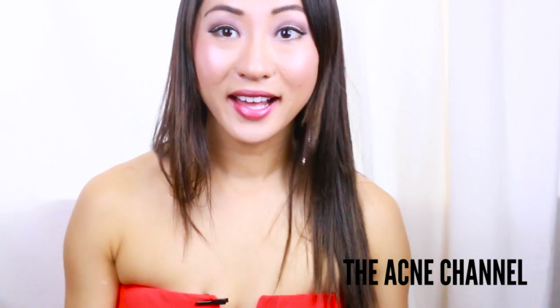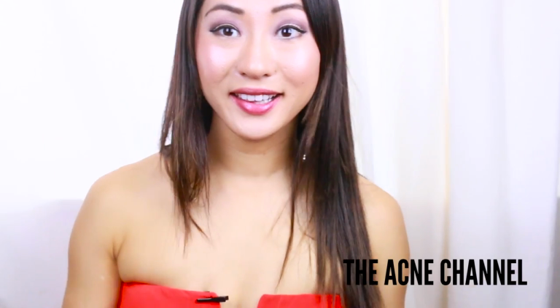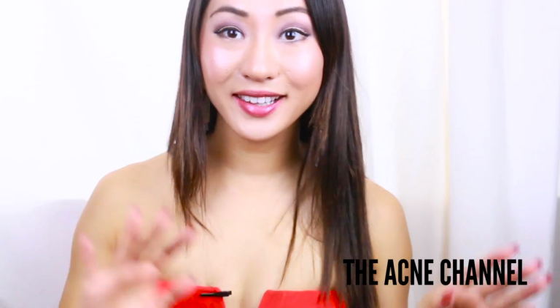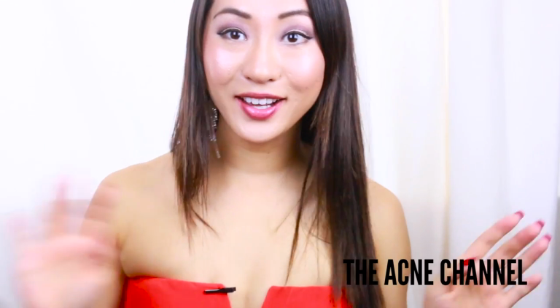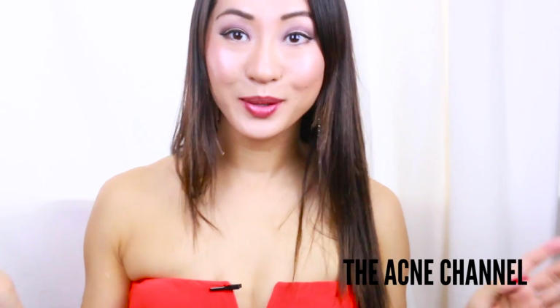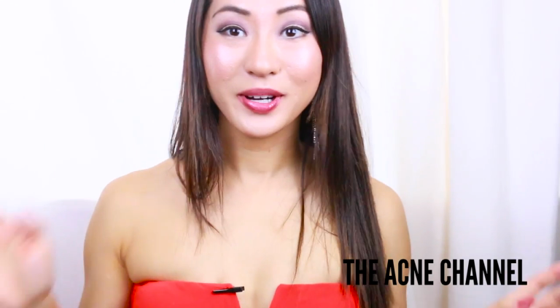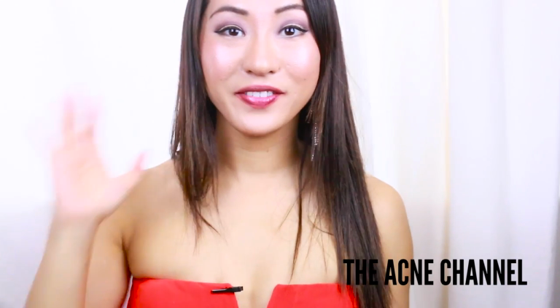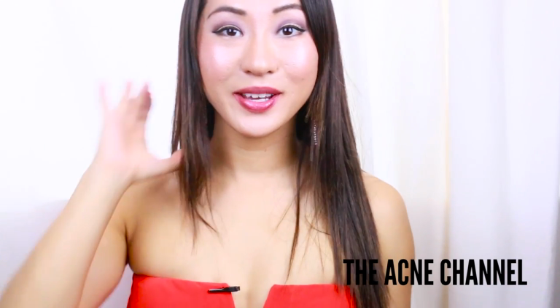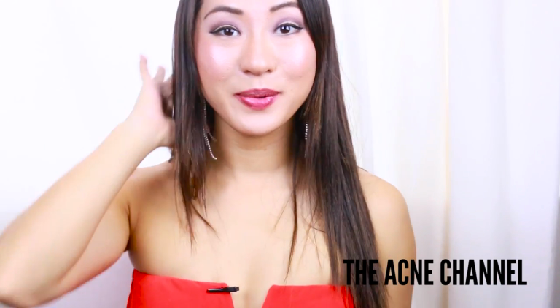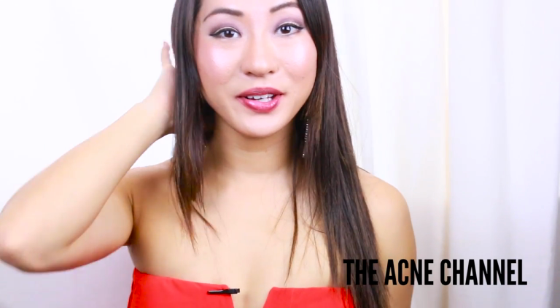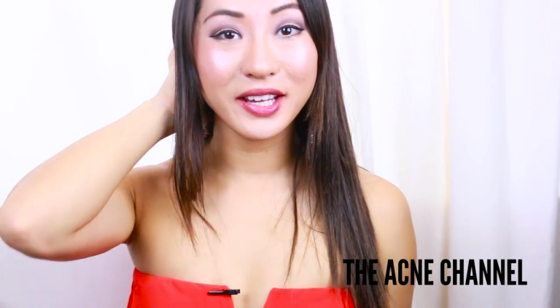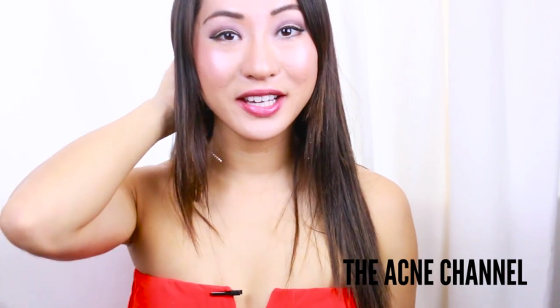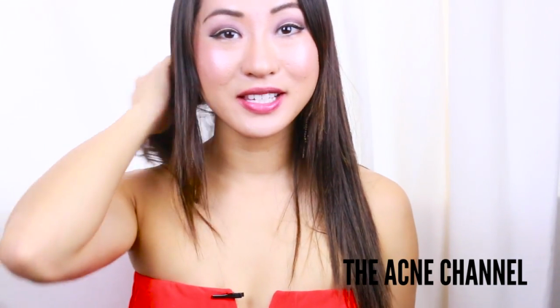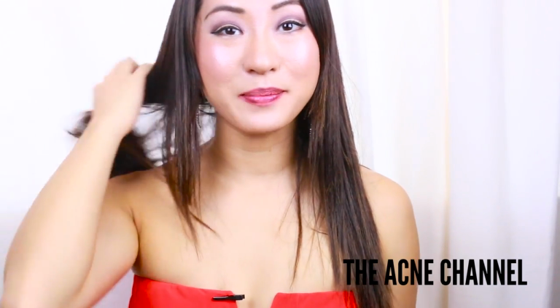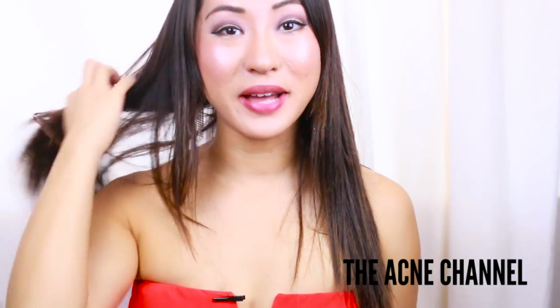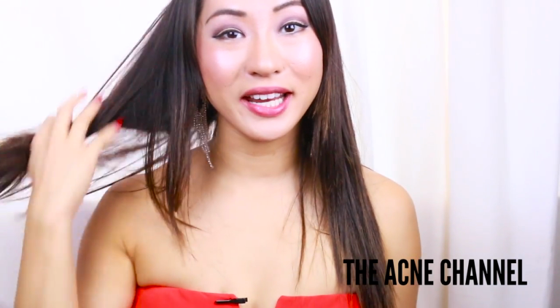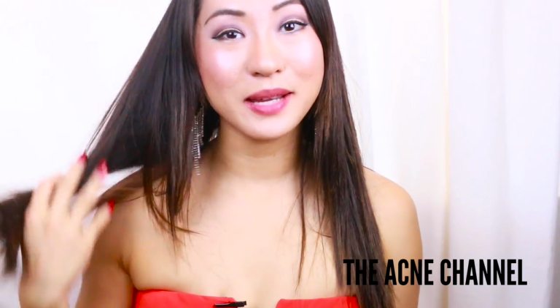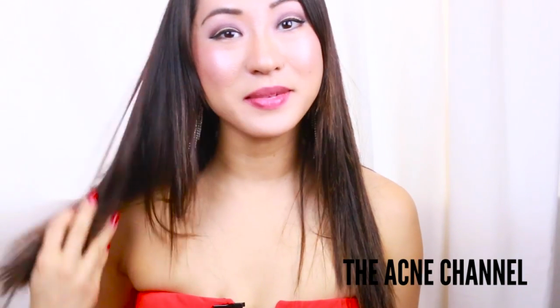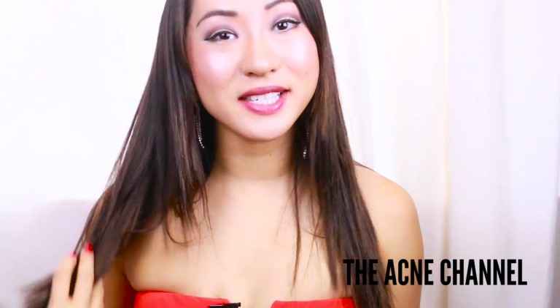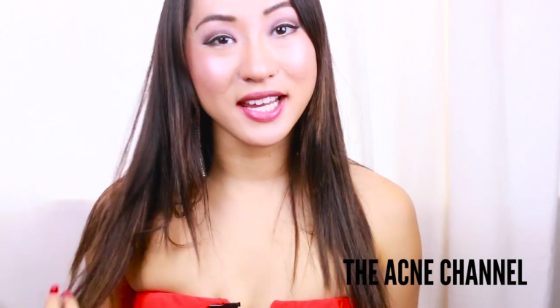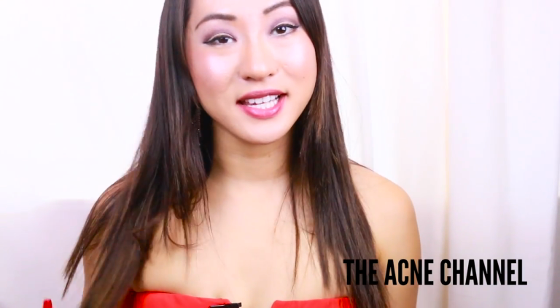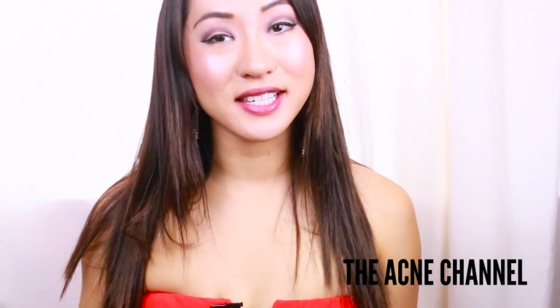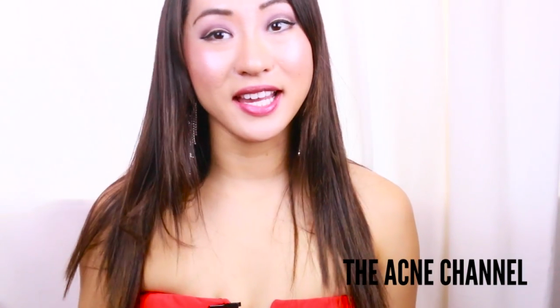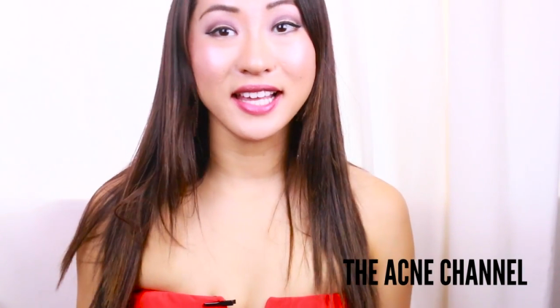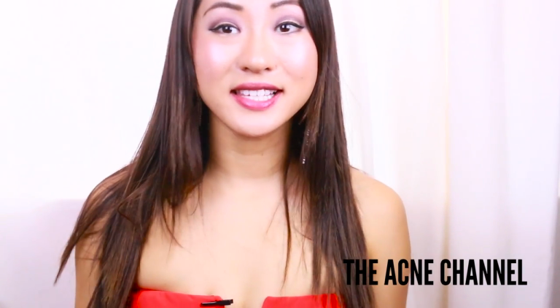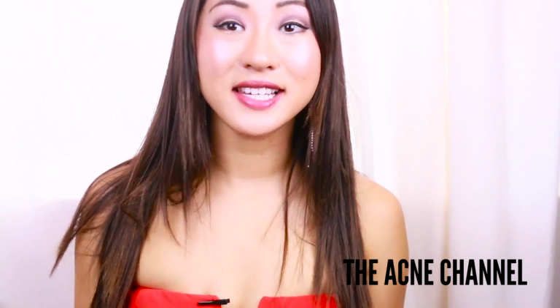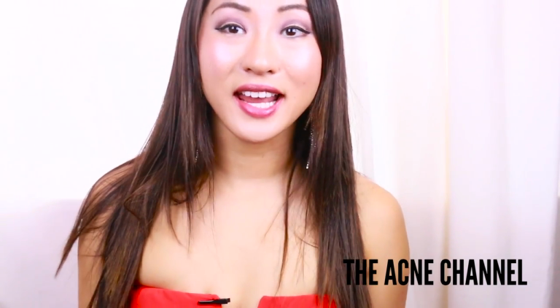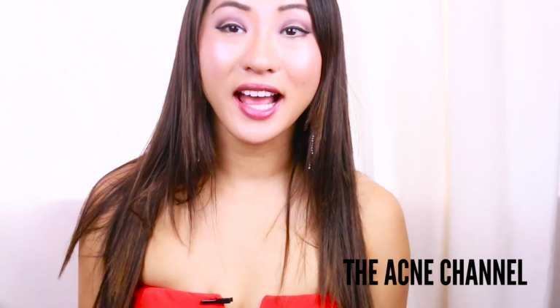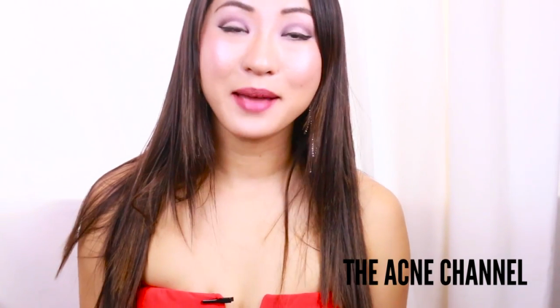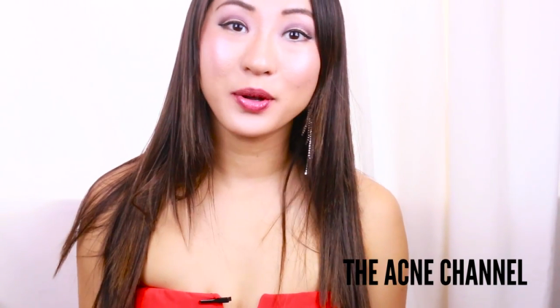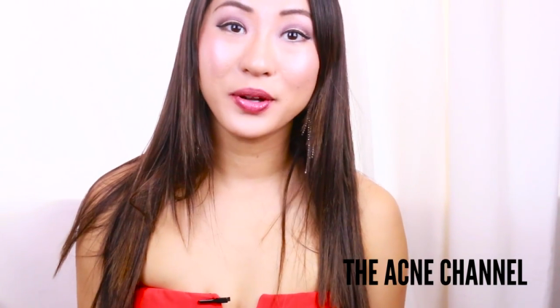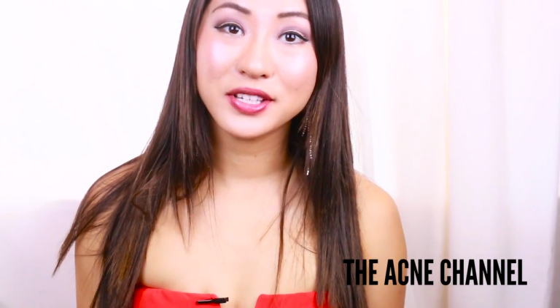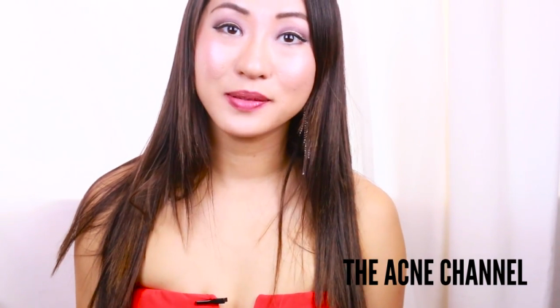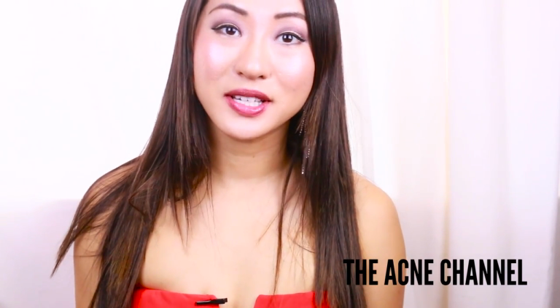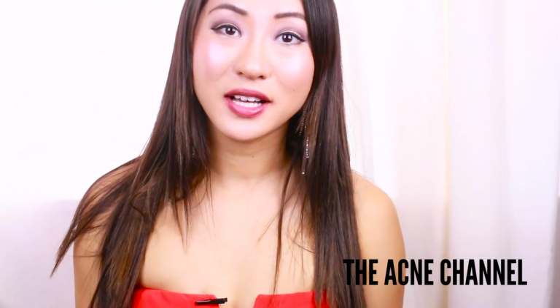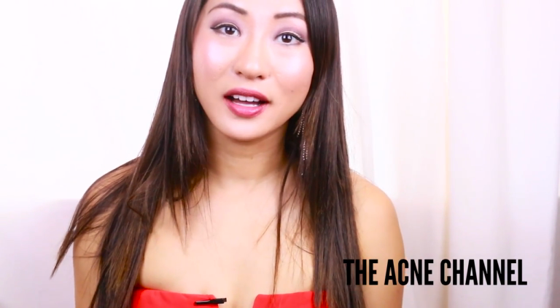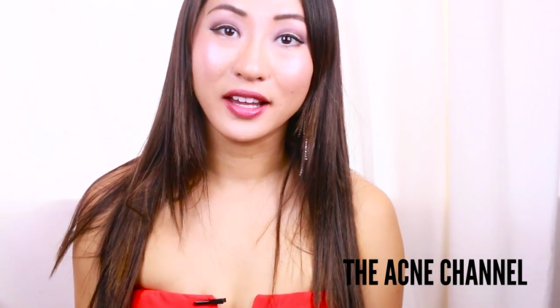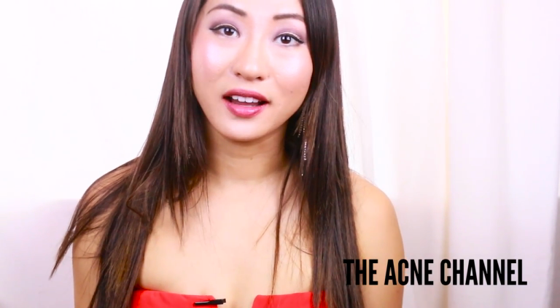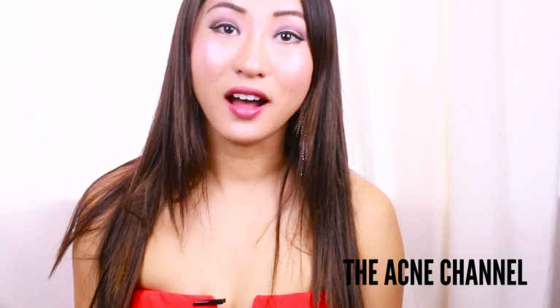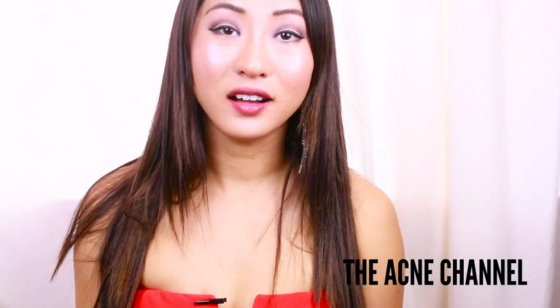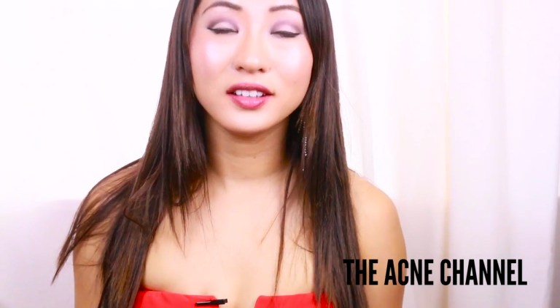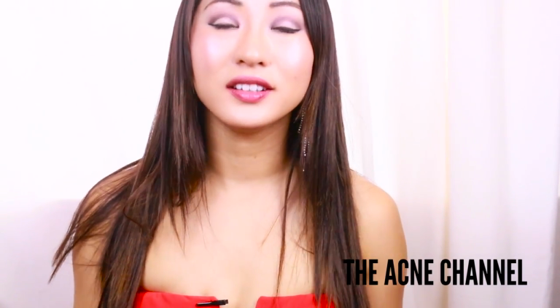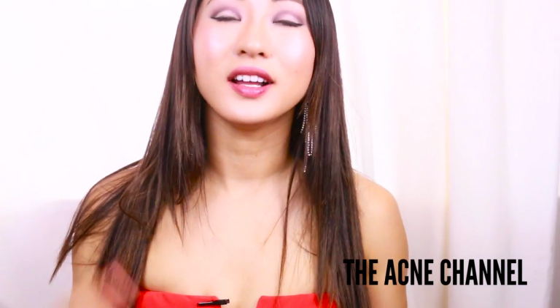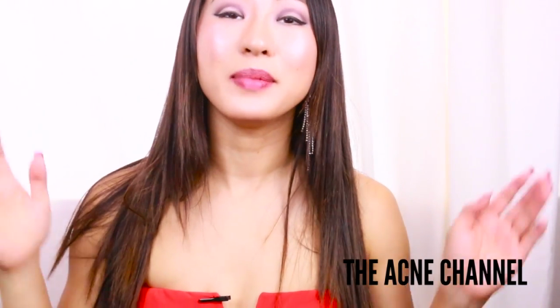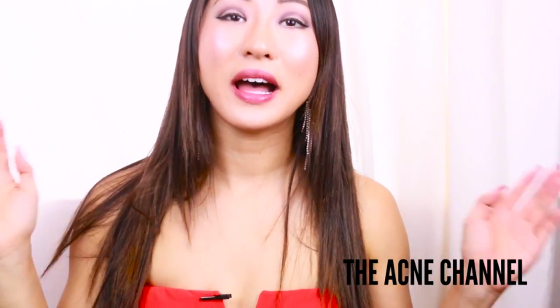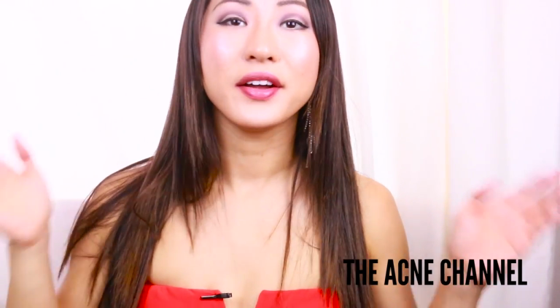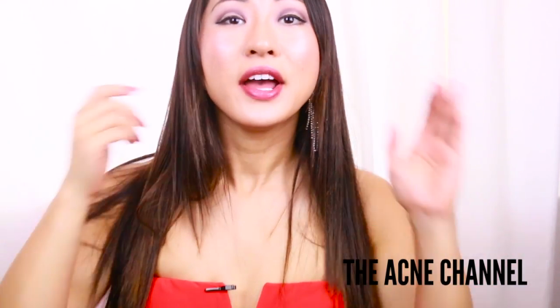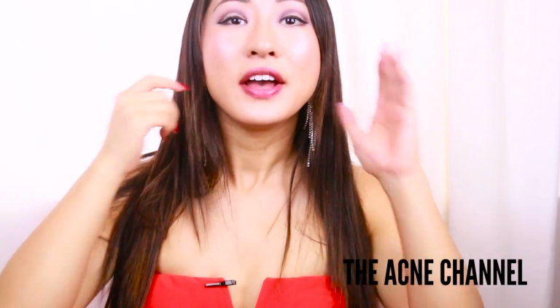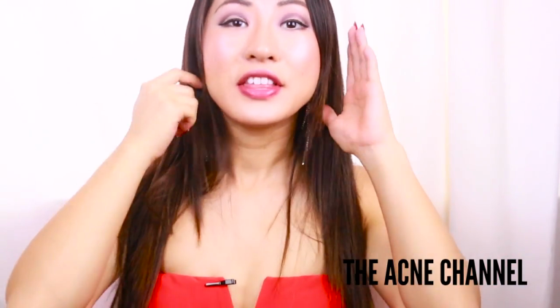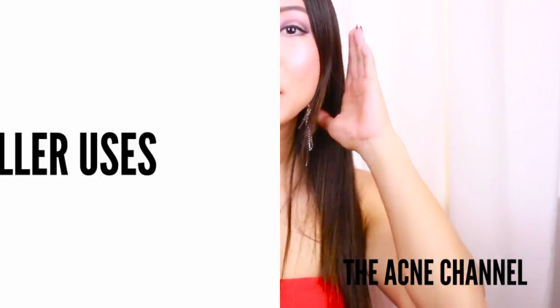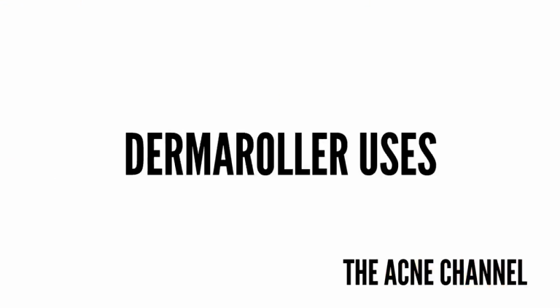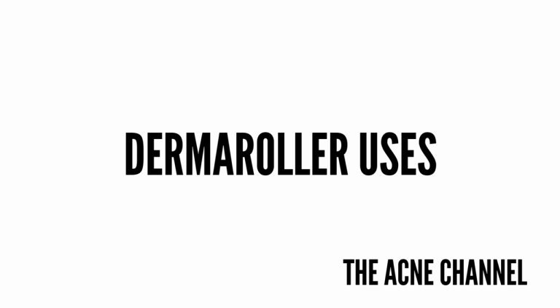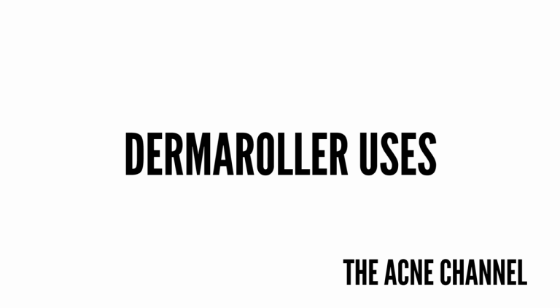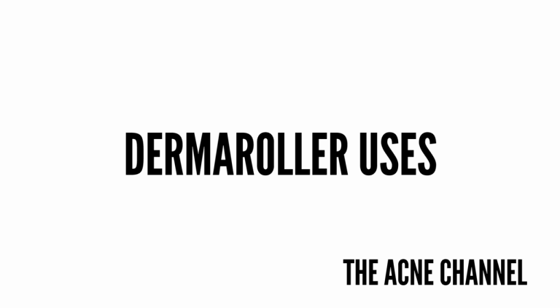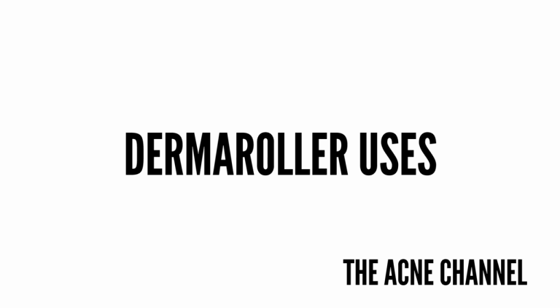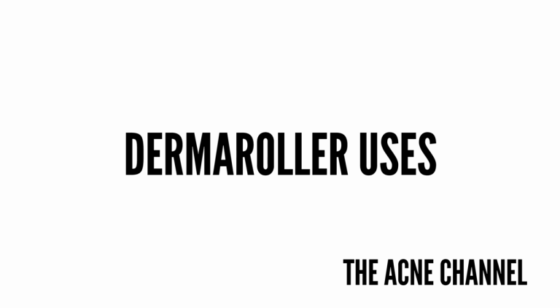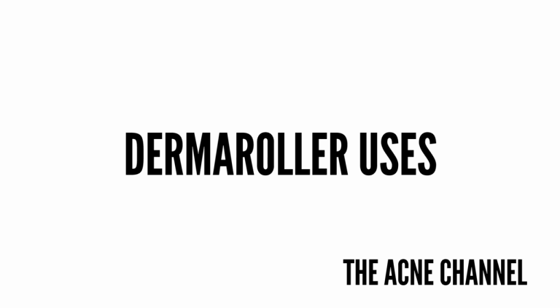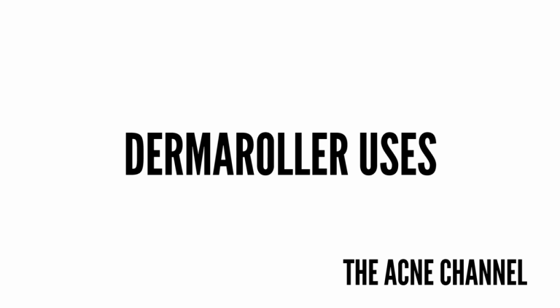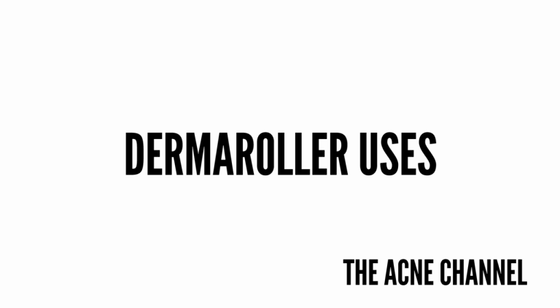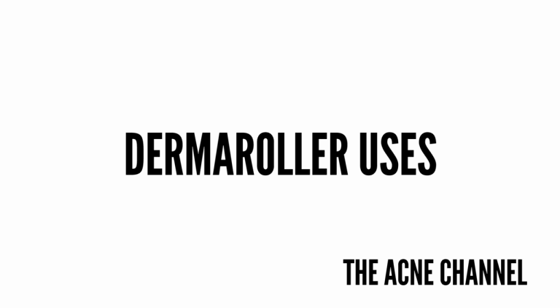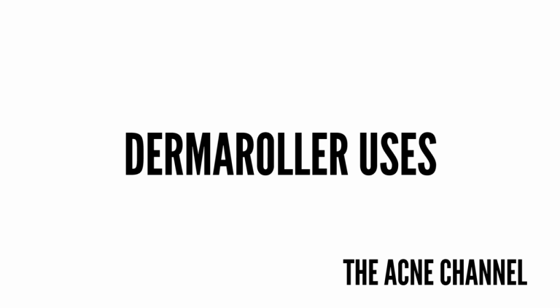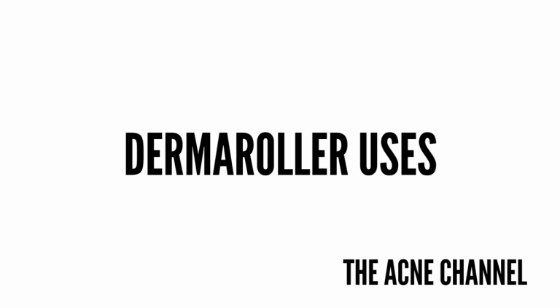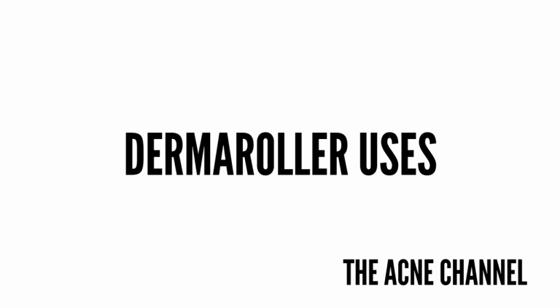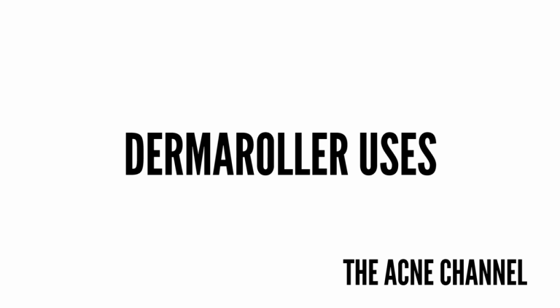Hello Perfect Beauties, my name is Daisy, and today I'm going to be talking all about the uses of a derma roller.